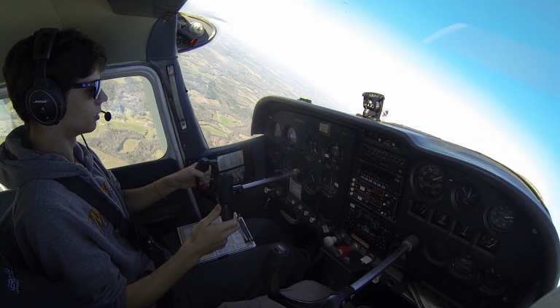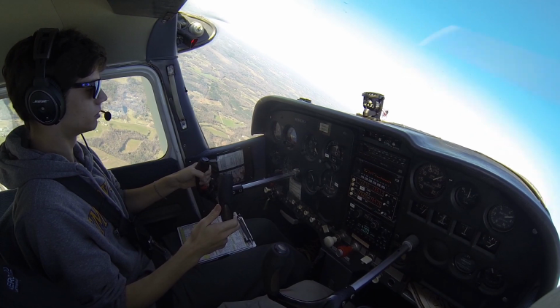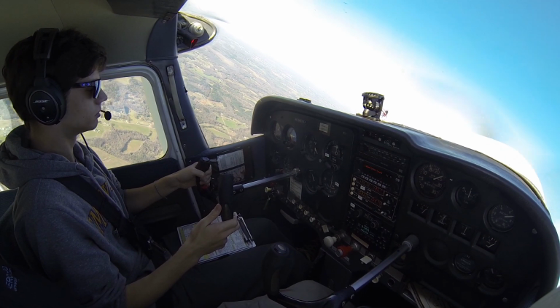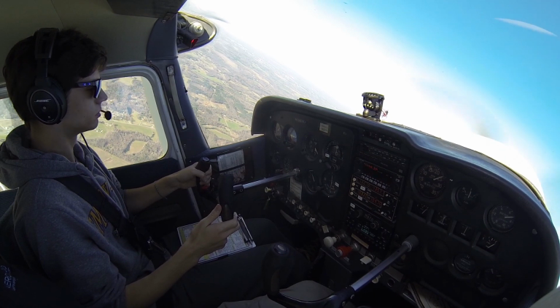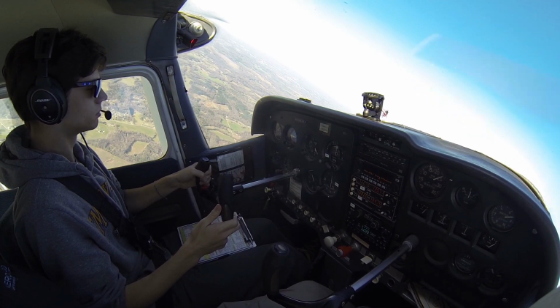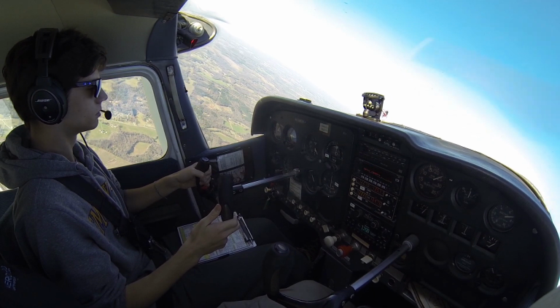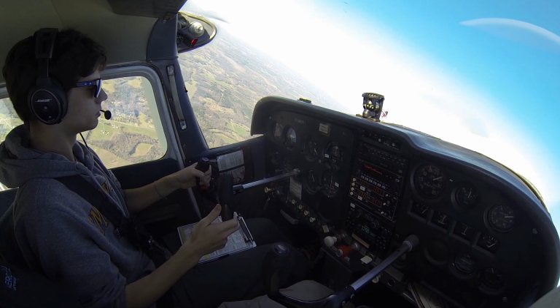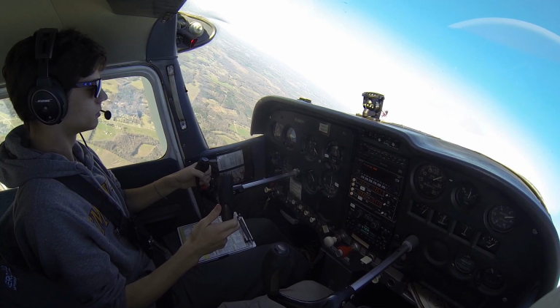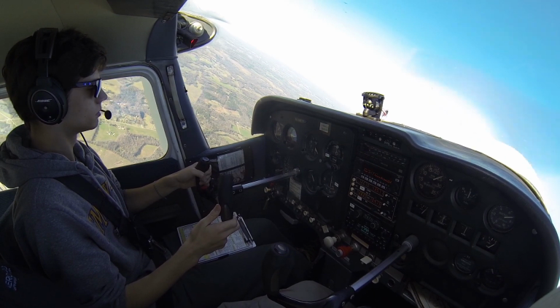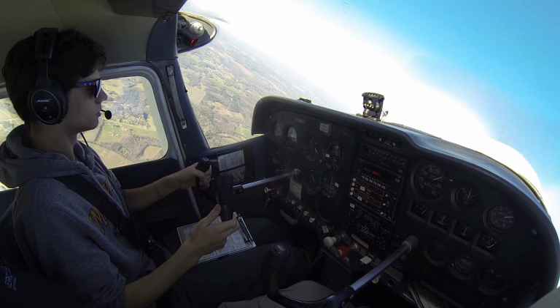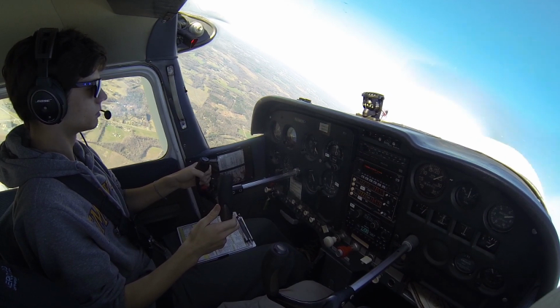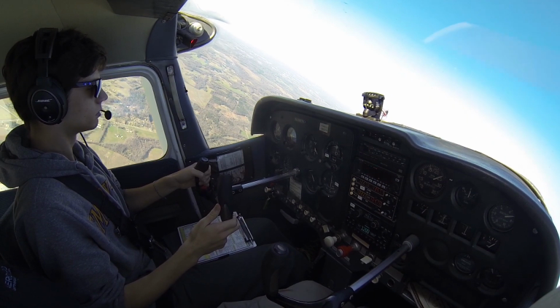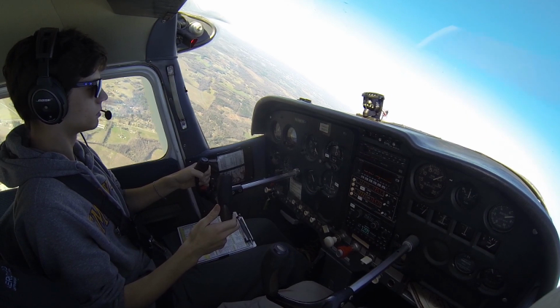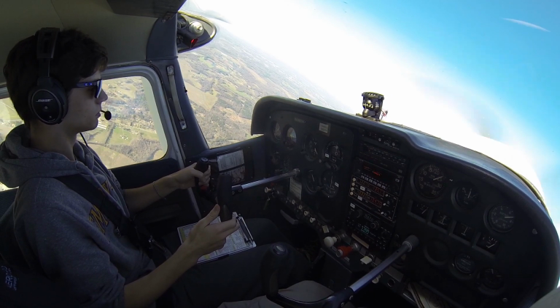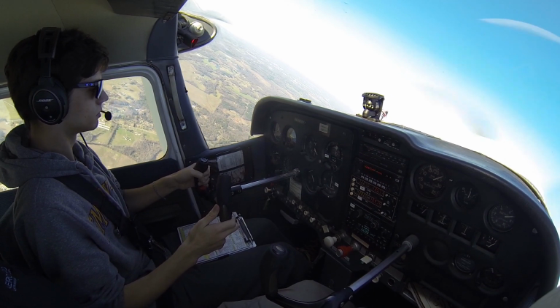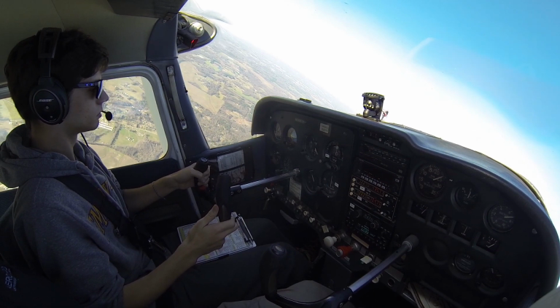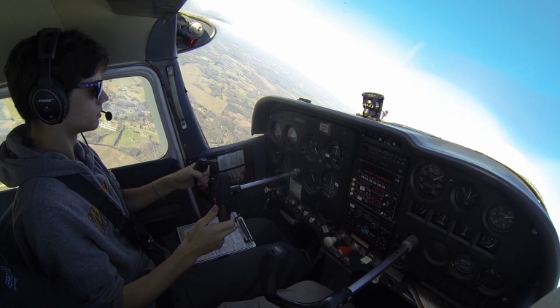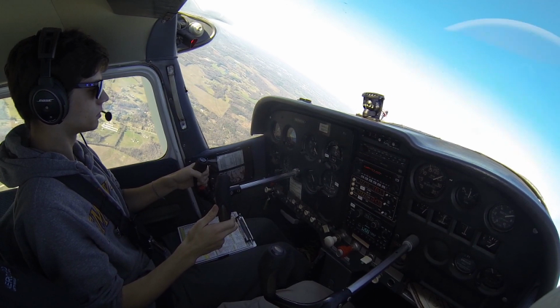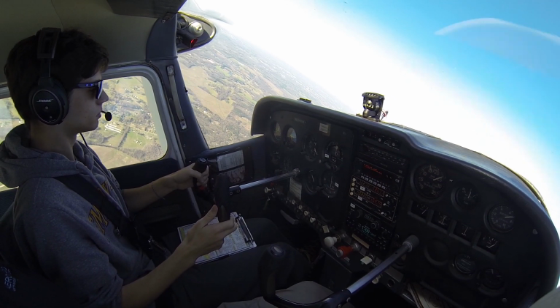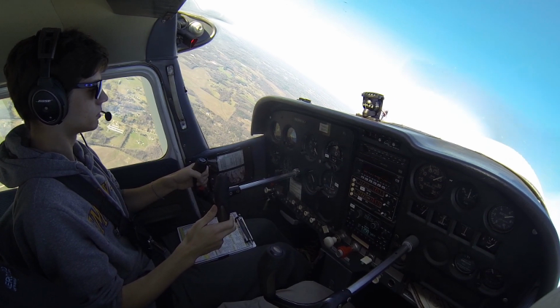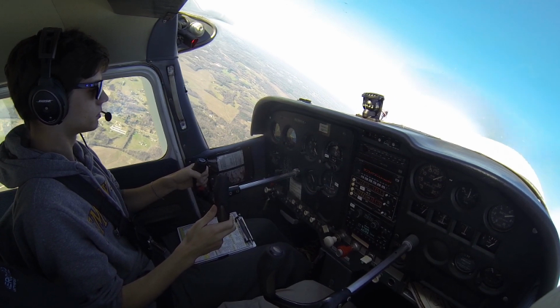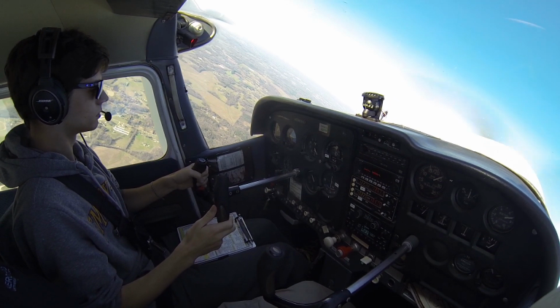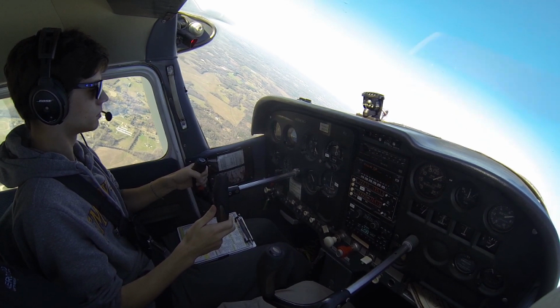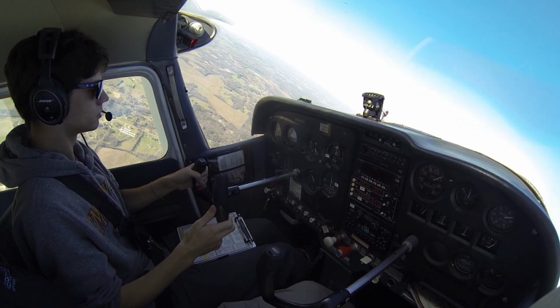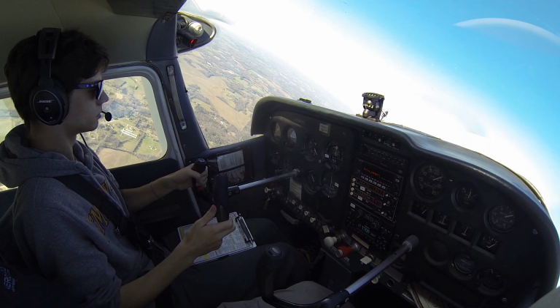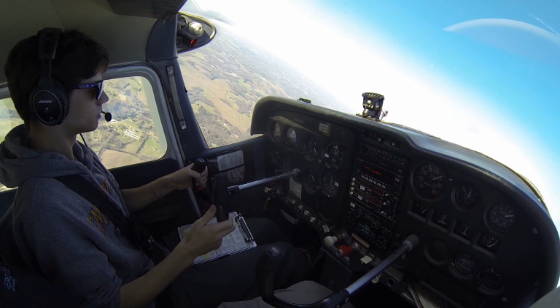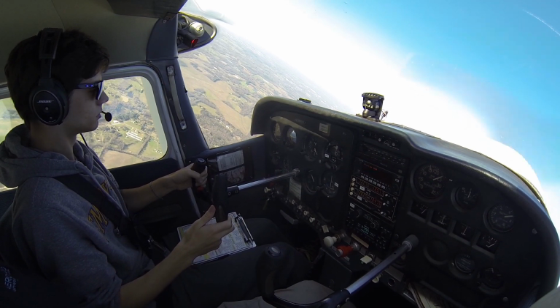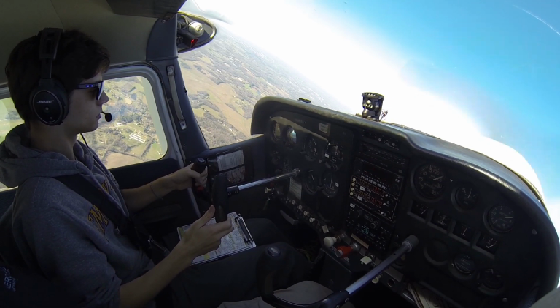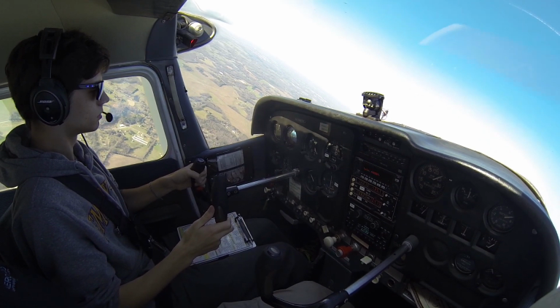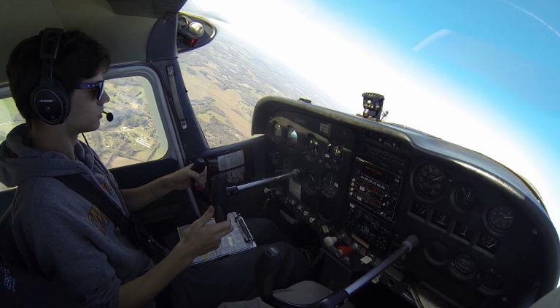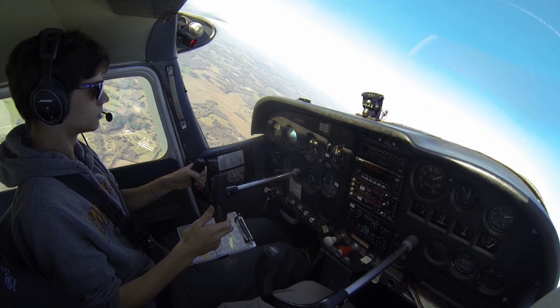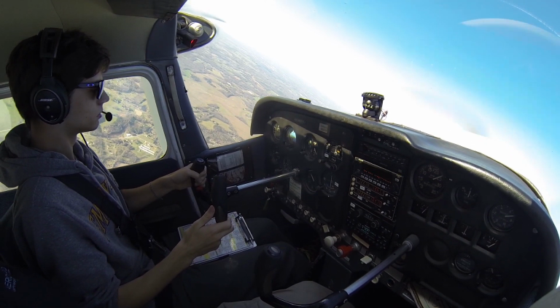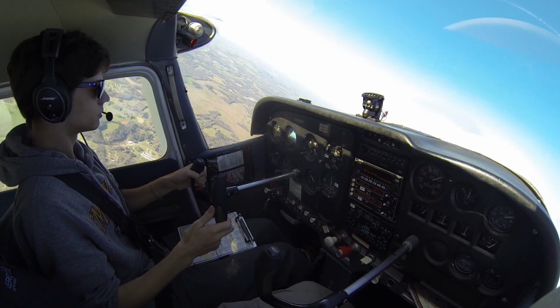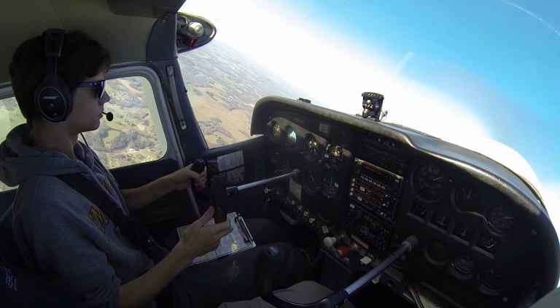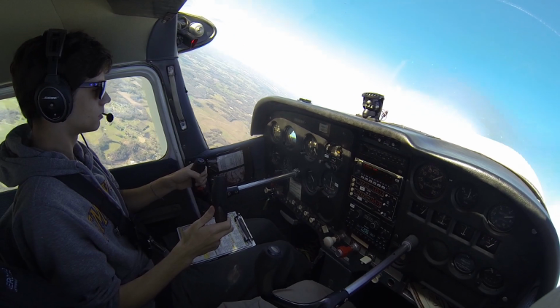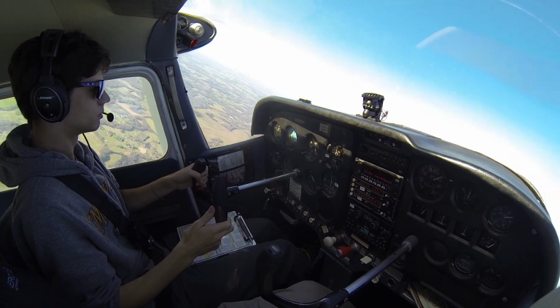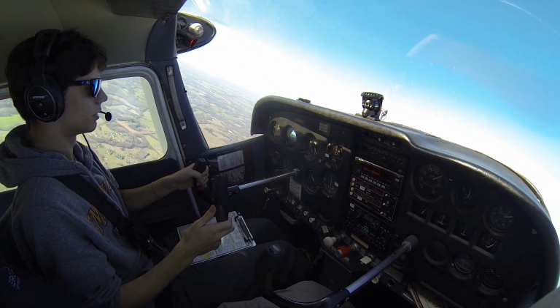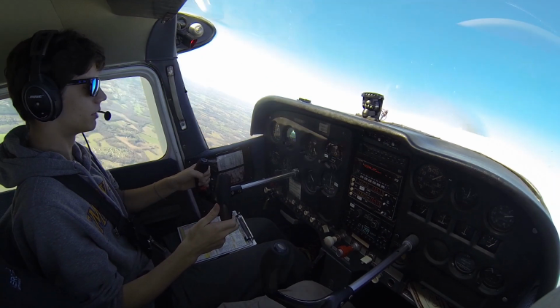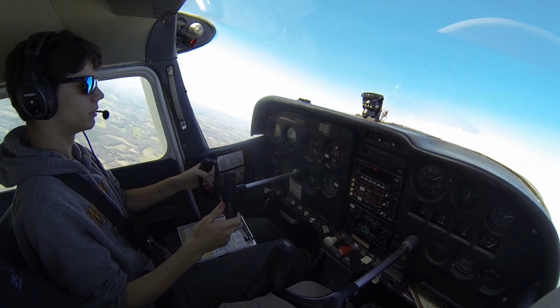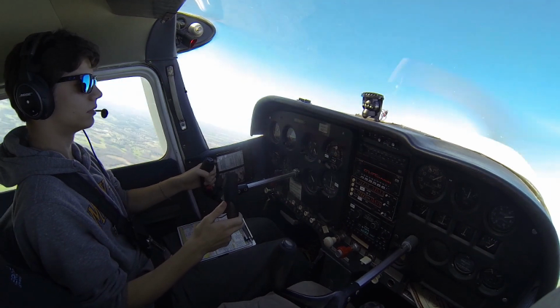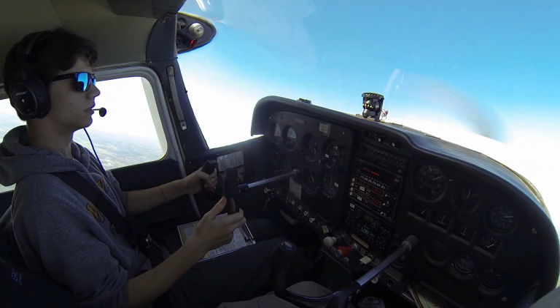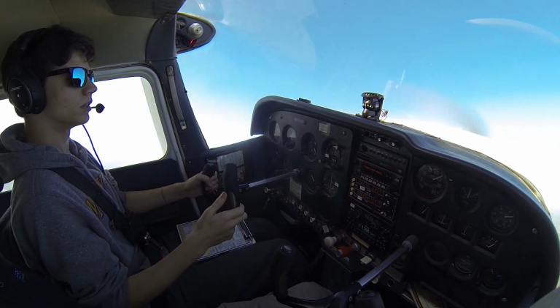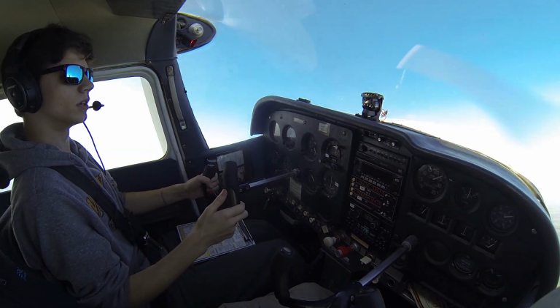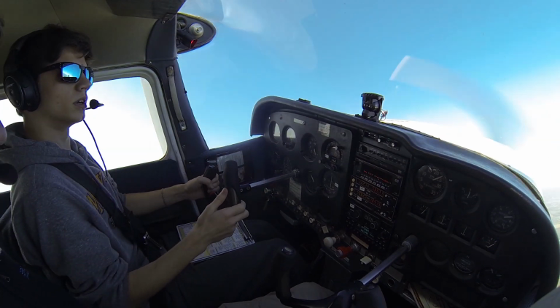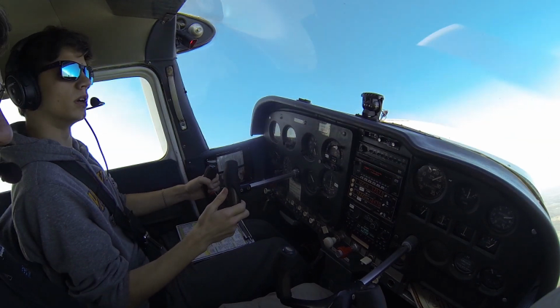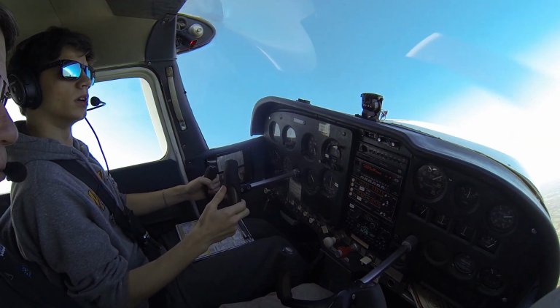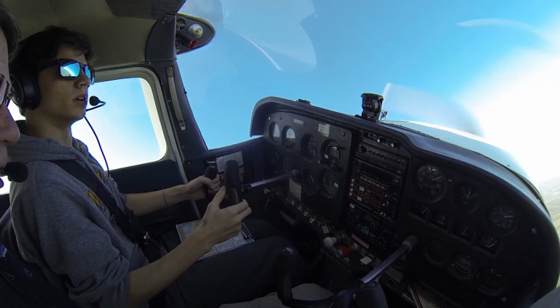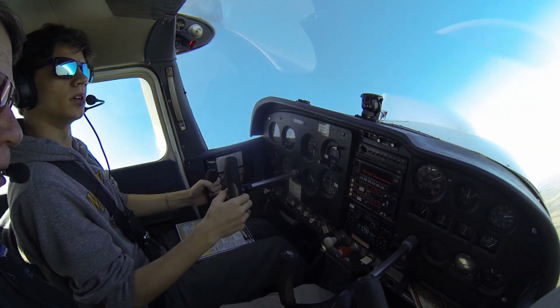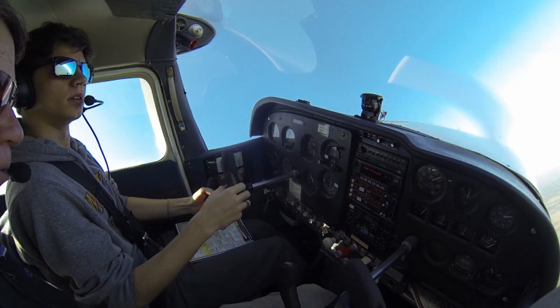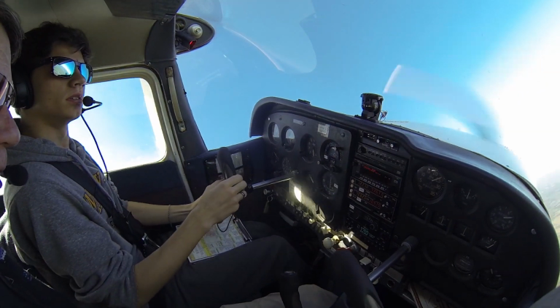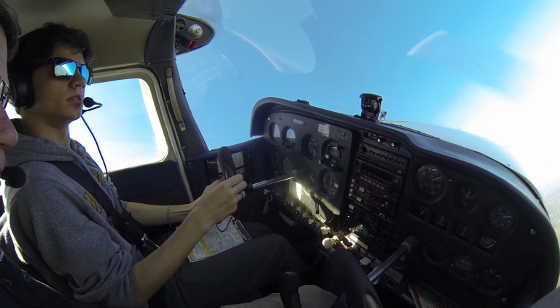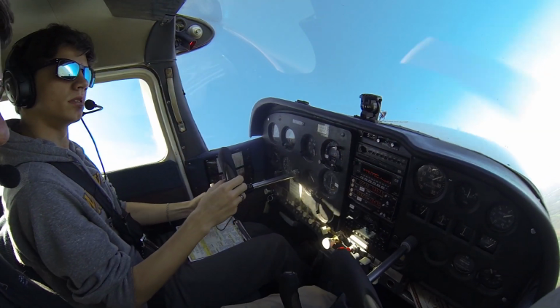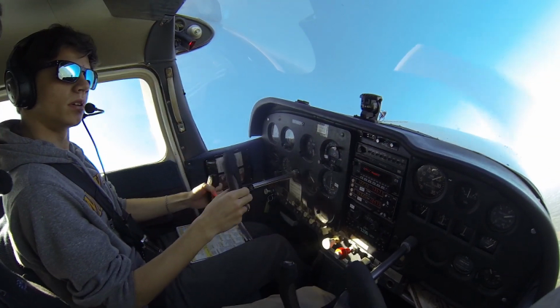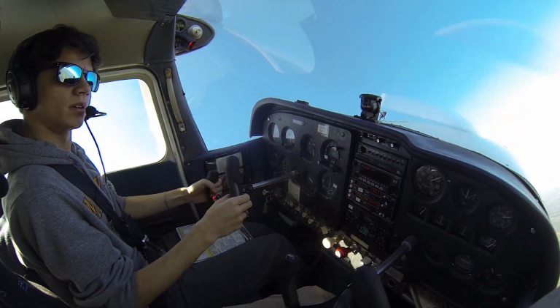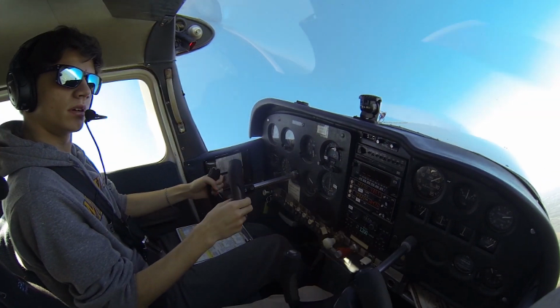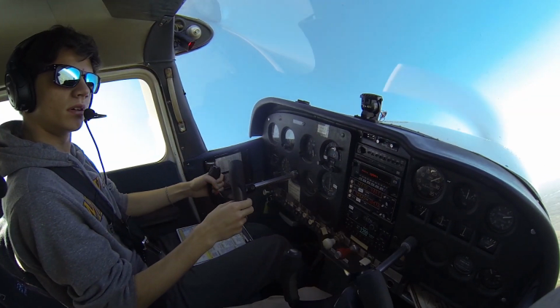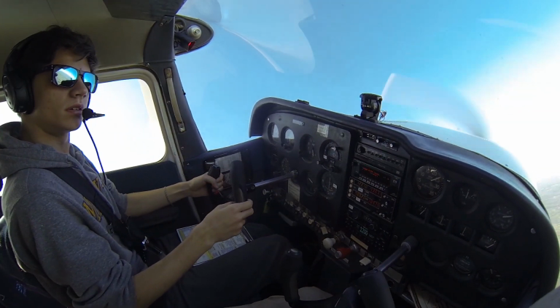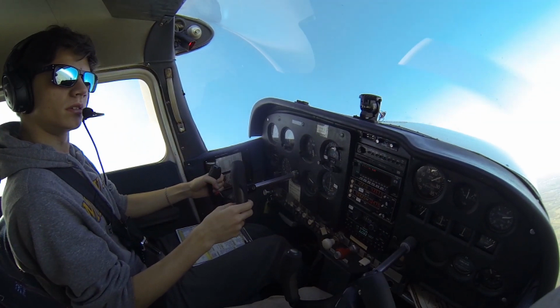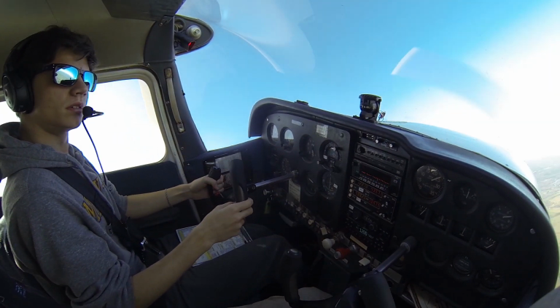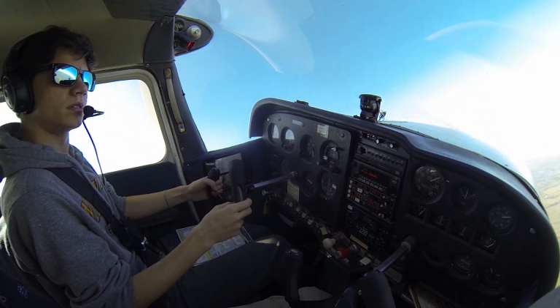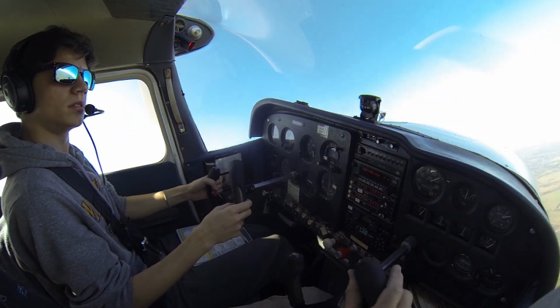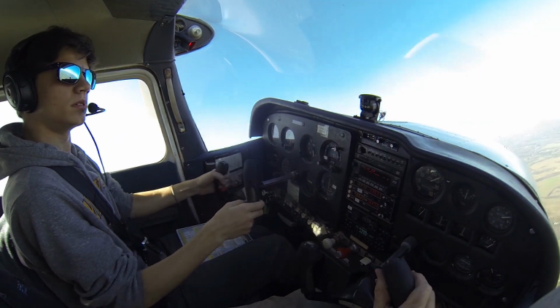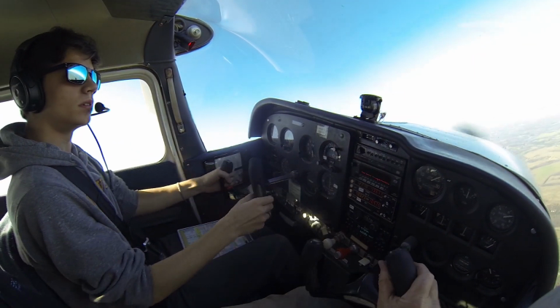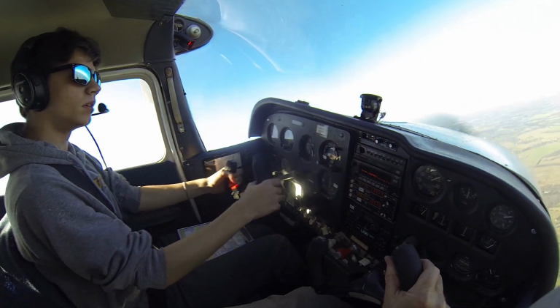Horn — pull, pull, pull, pull, keep pulling. There. Alright — rudder only. Push the nose down.